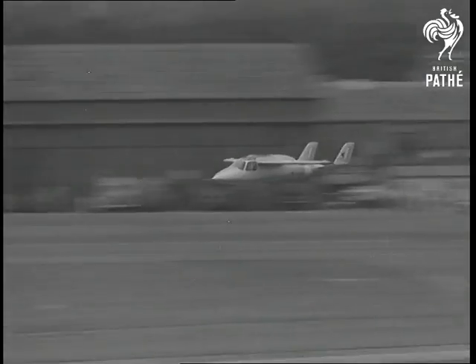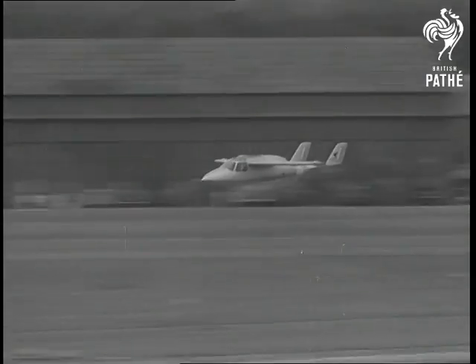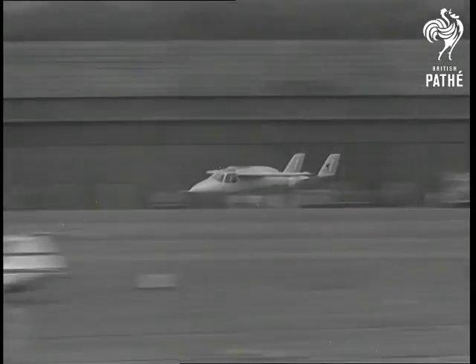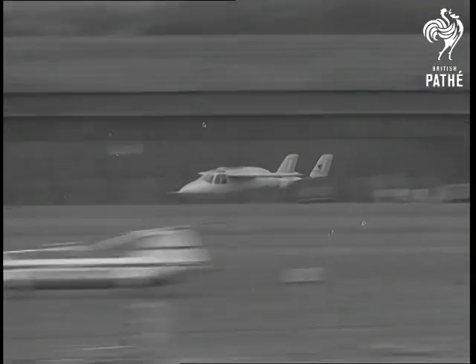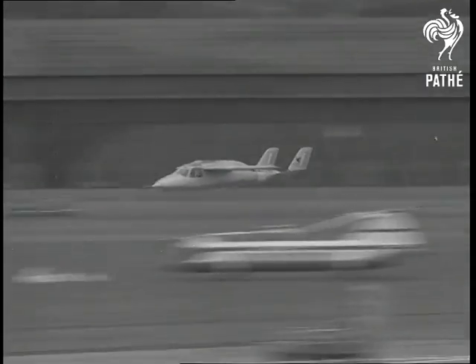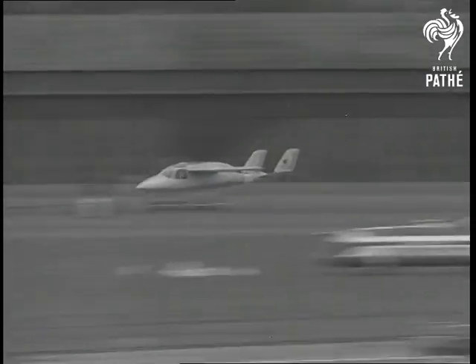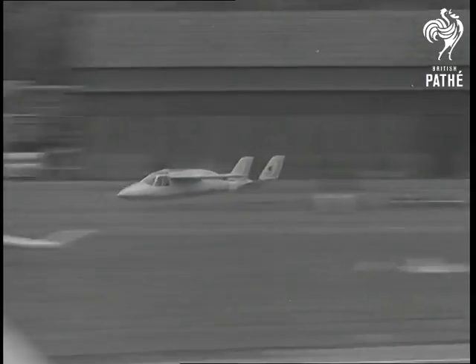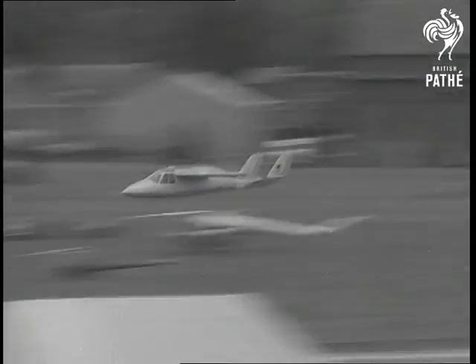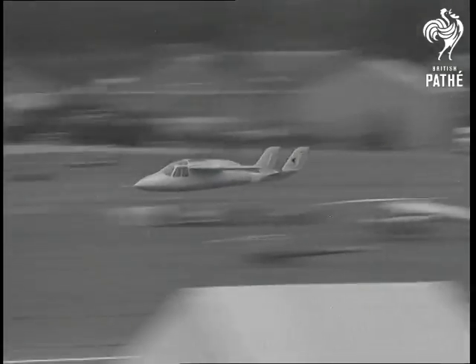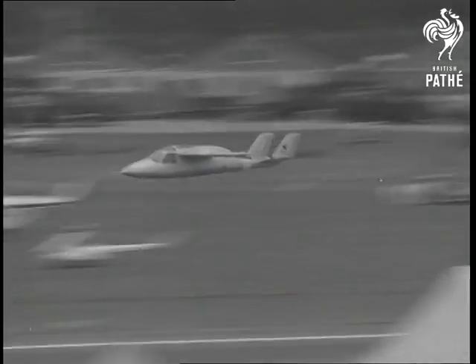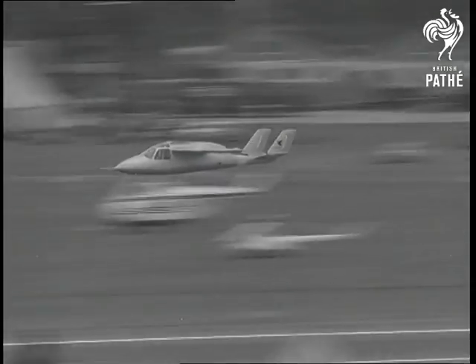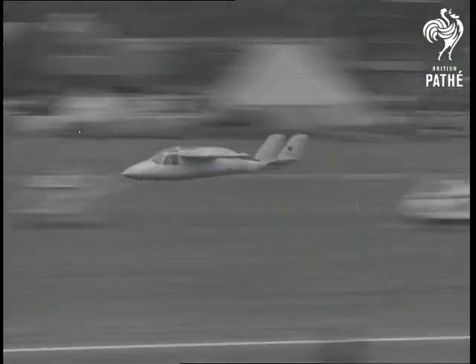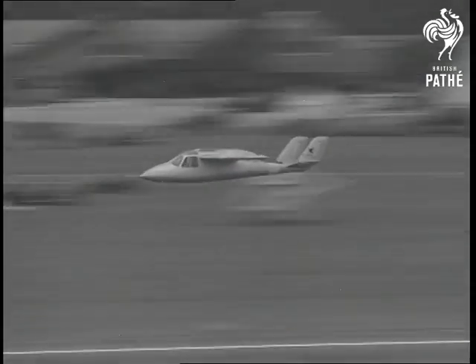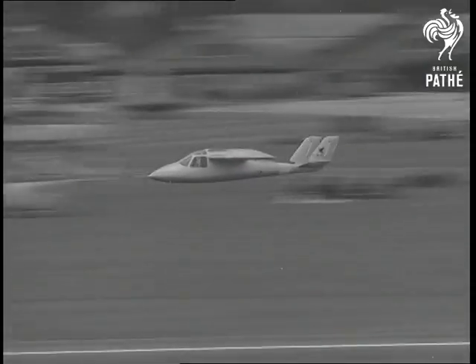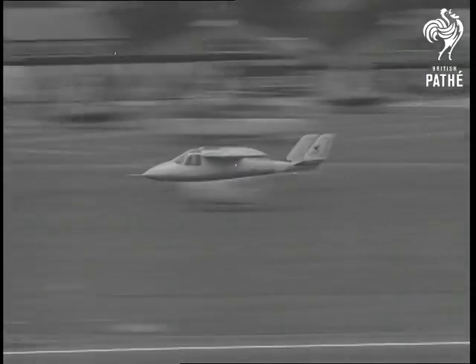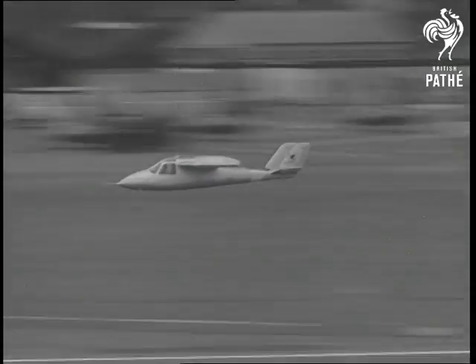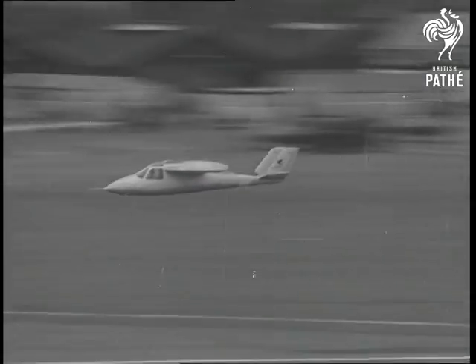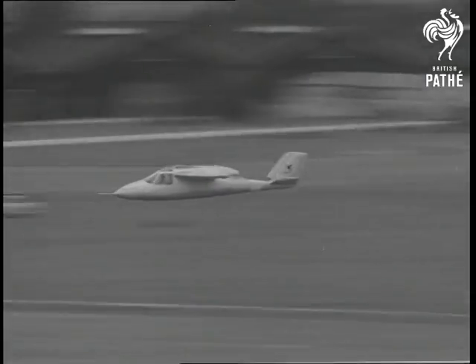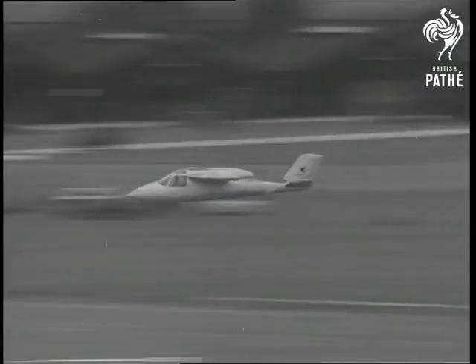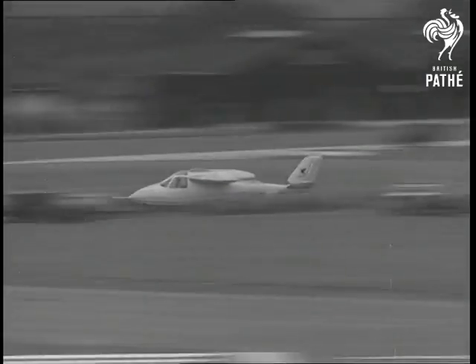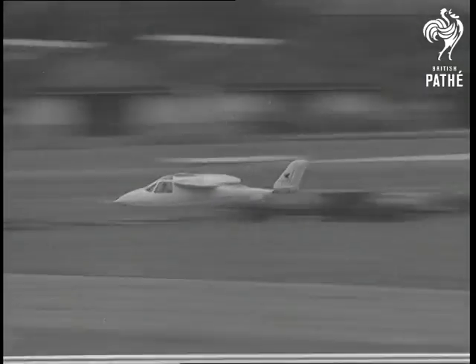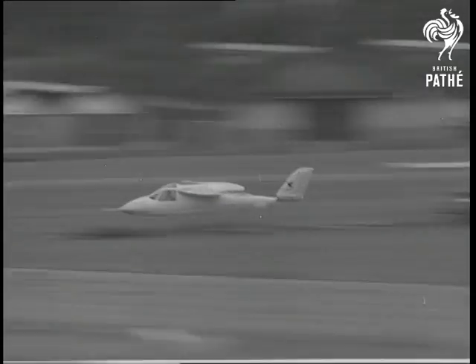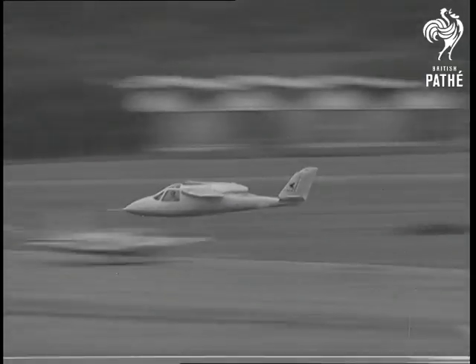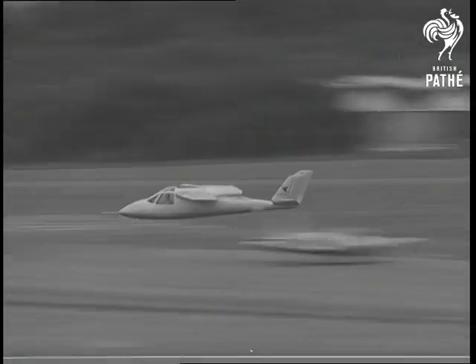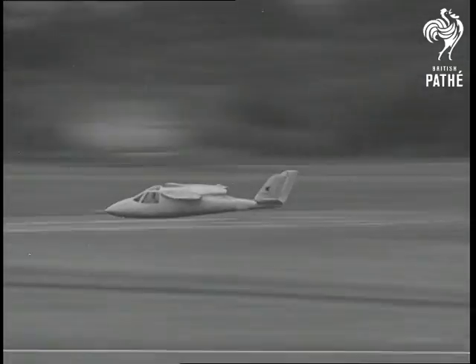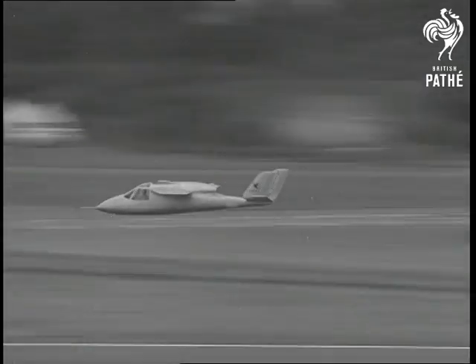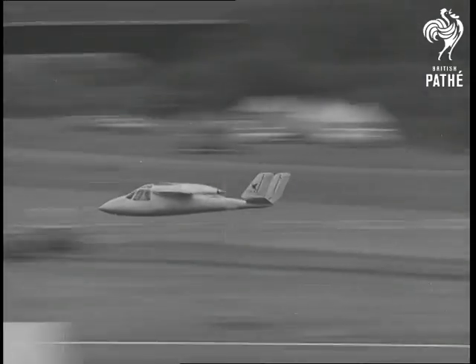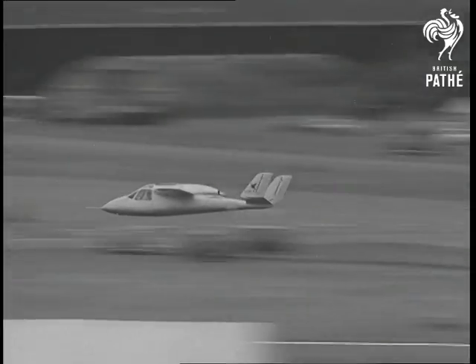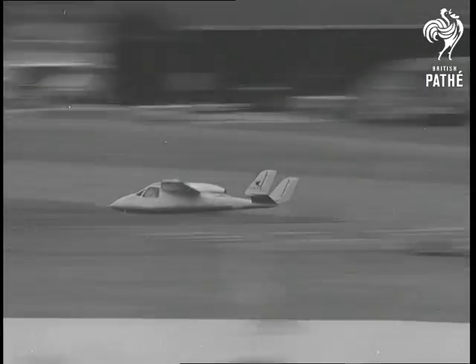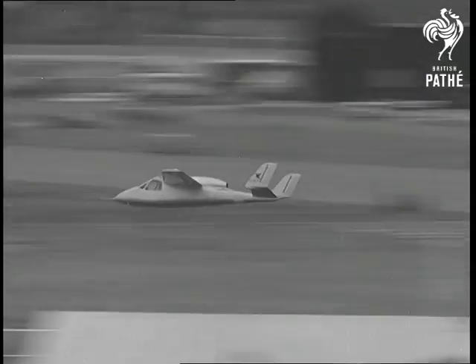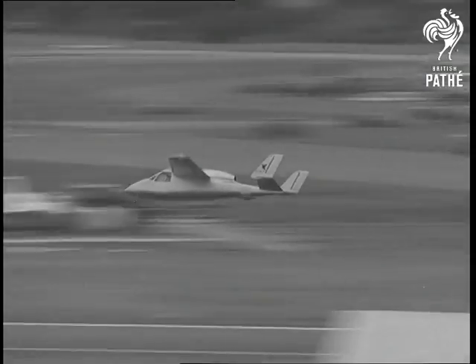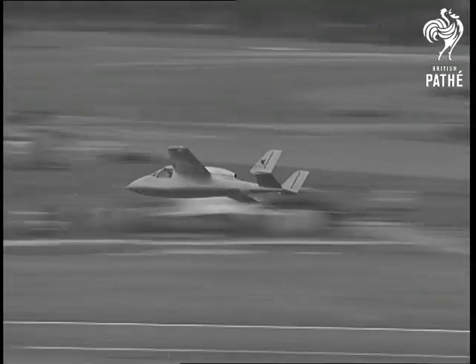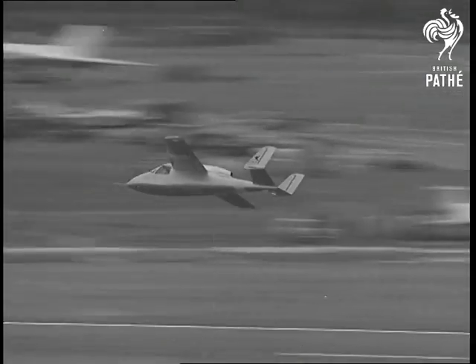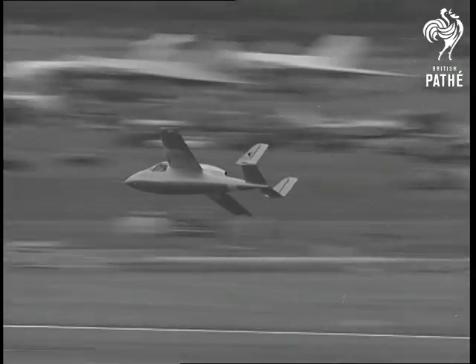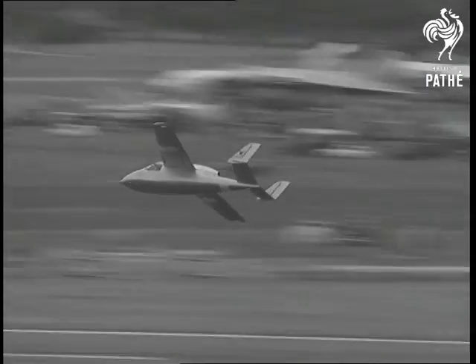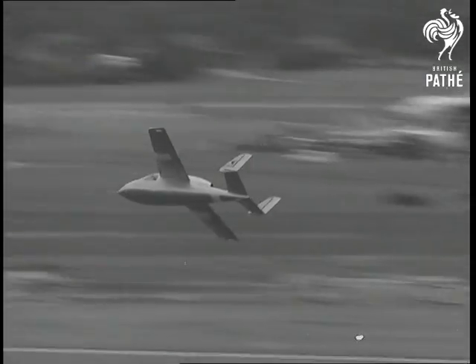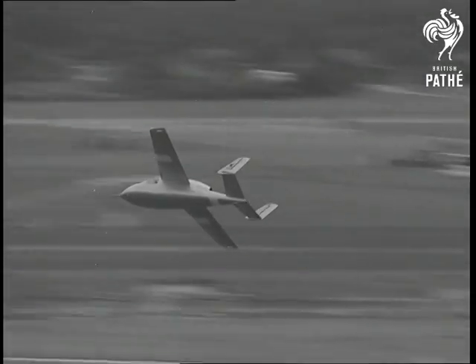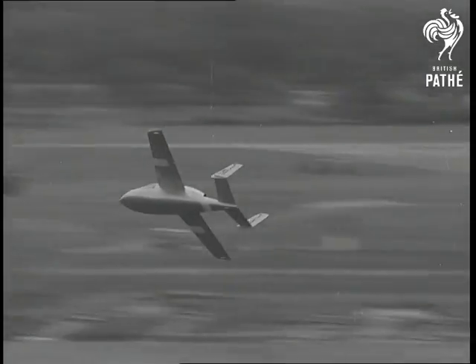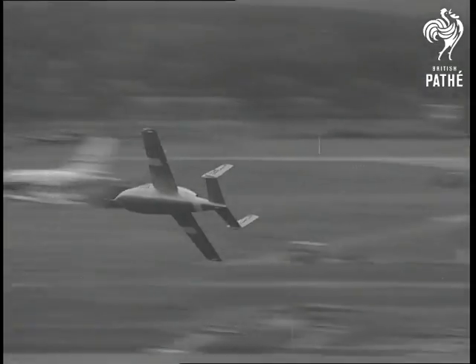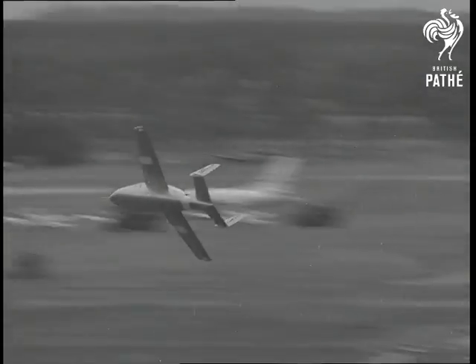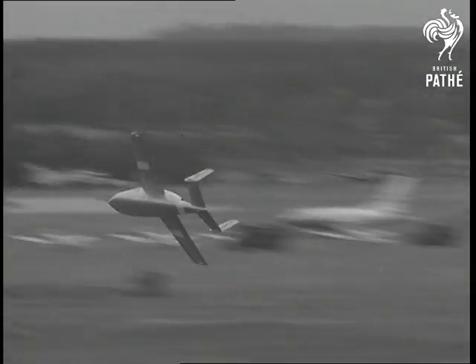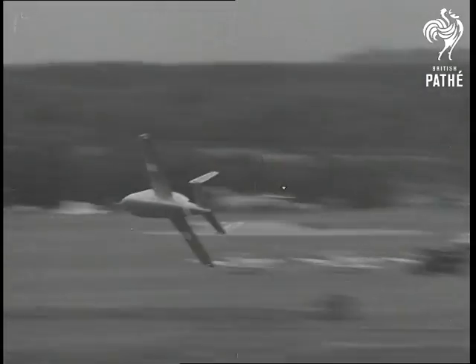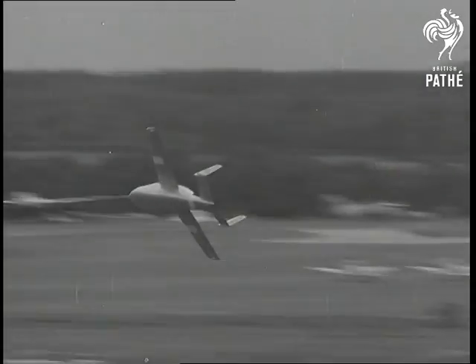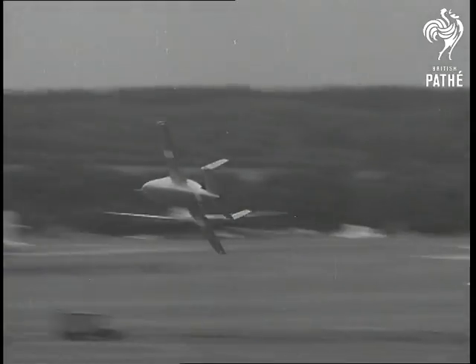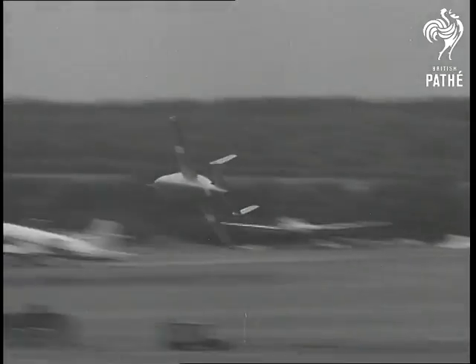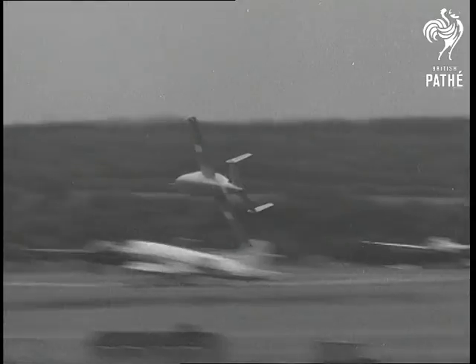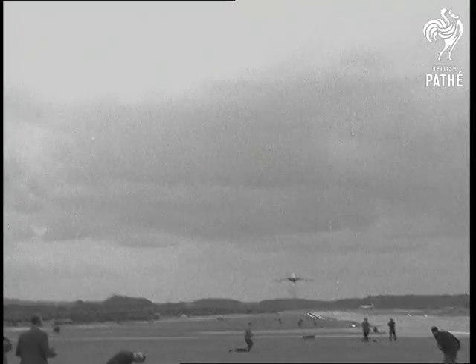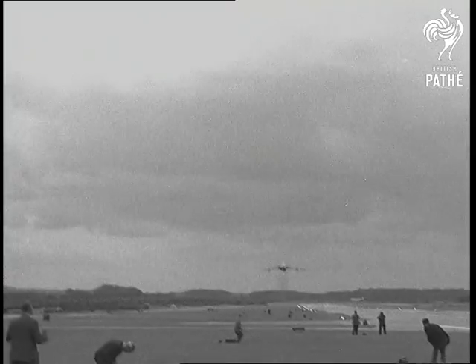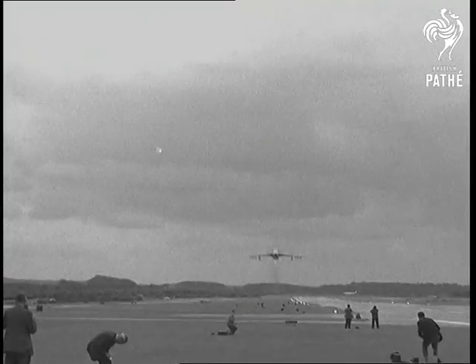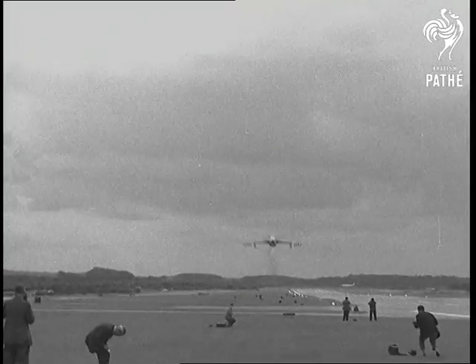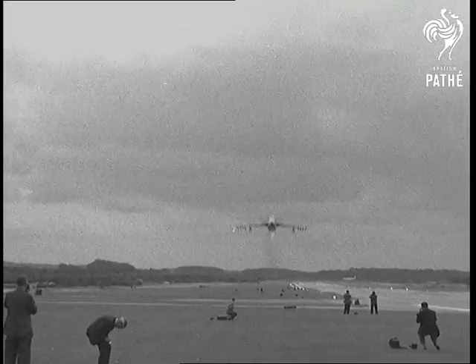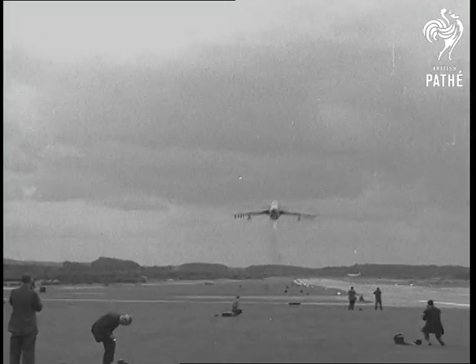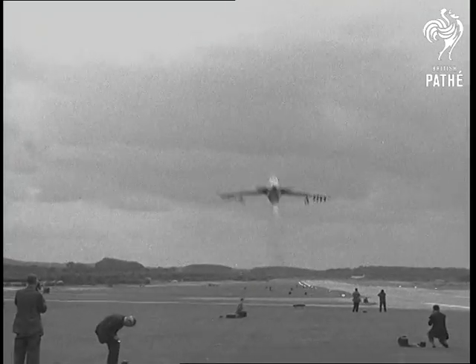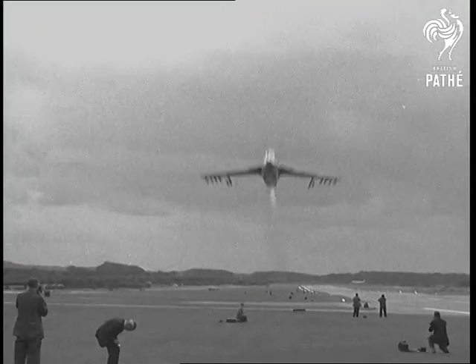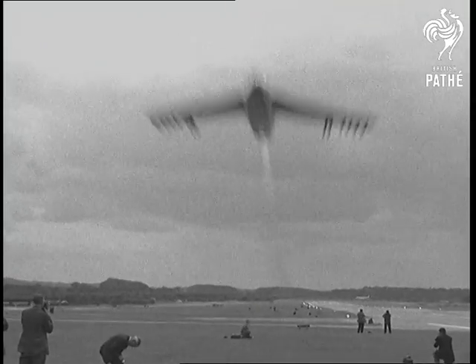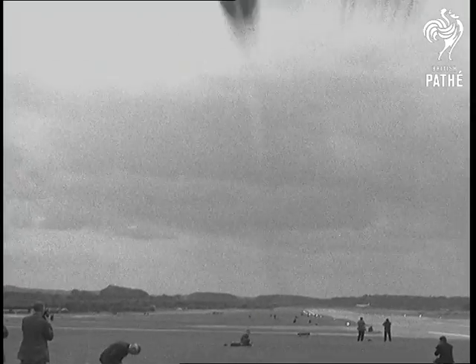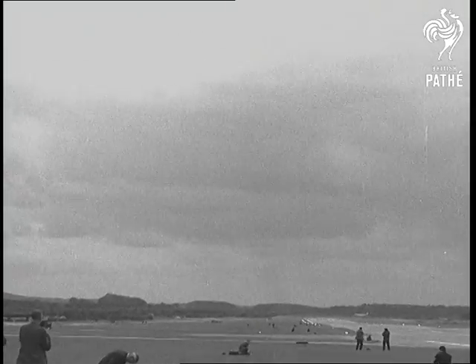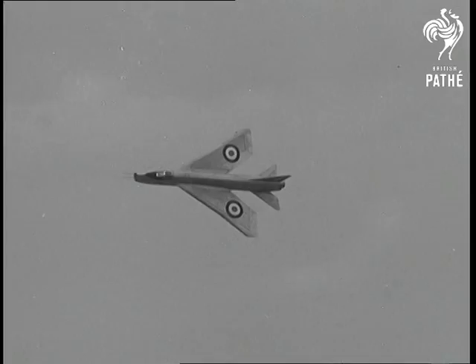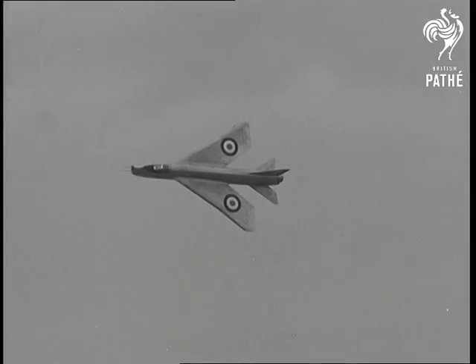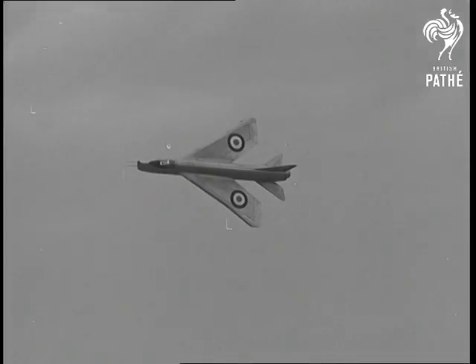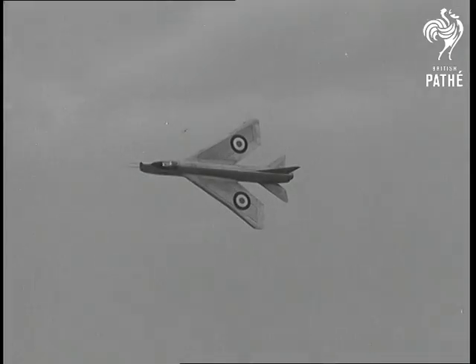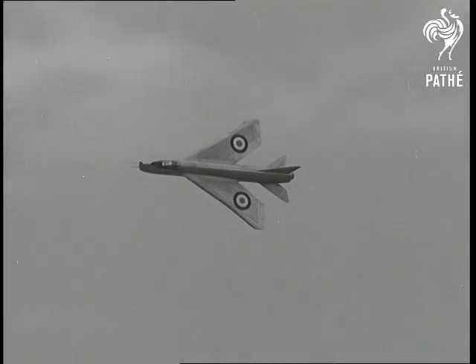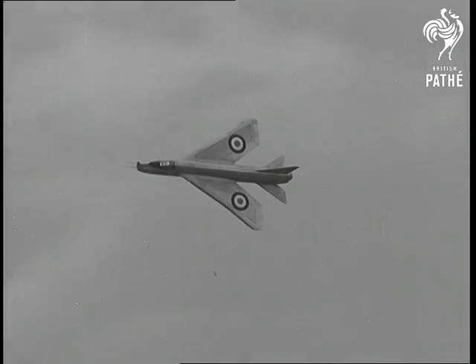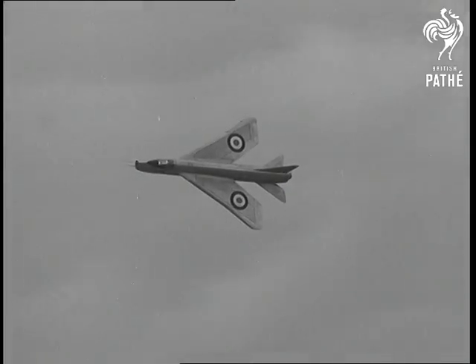The Miles Student, a new product of a famous firm that specializes in trainers. And that's a Hunter — that was.